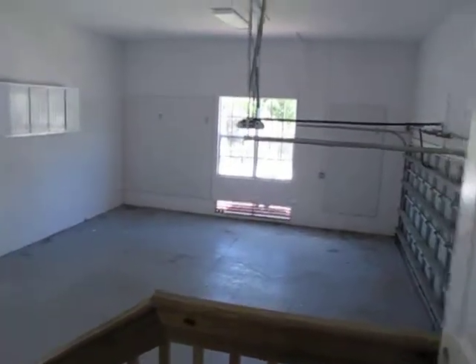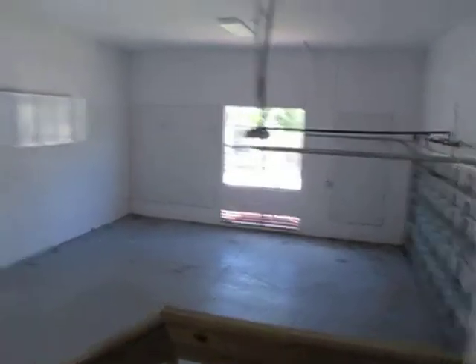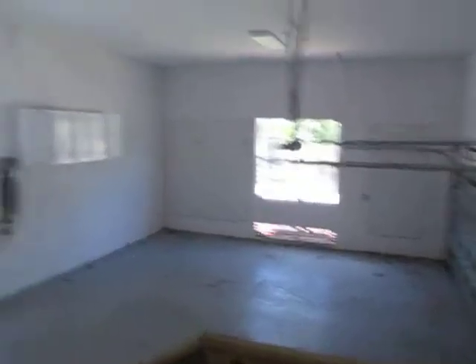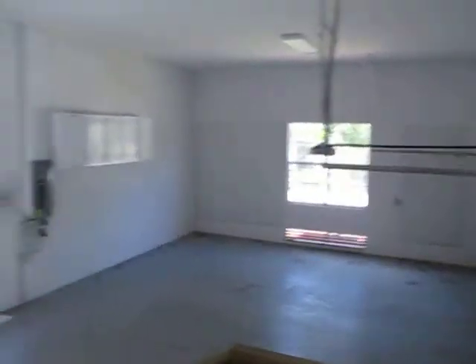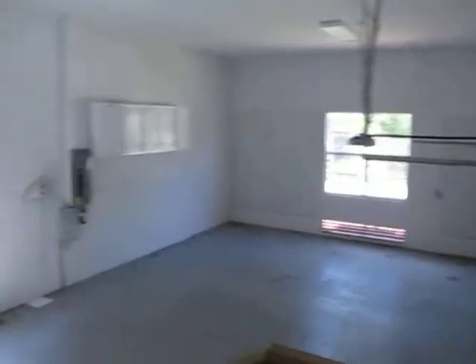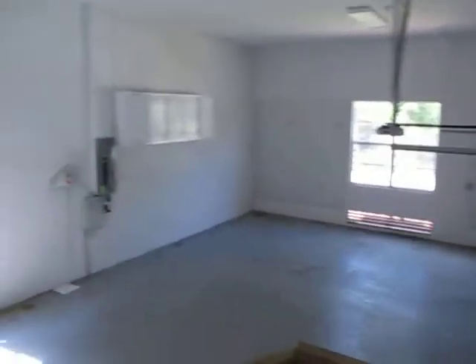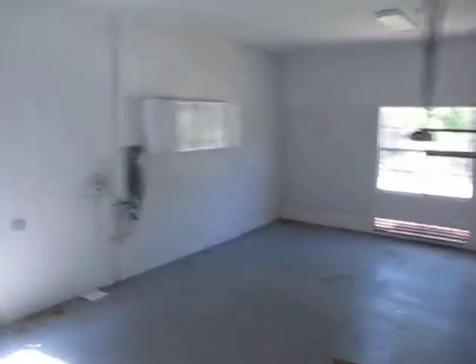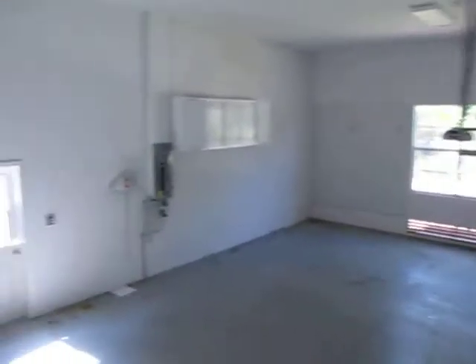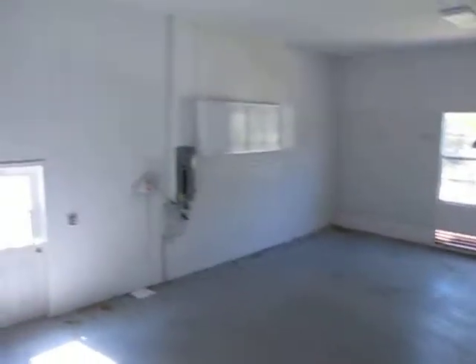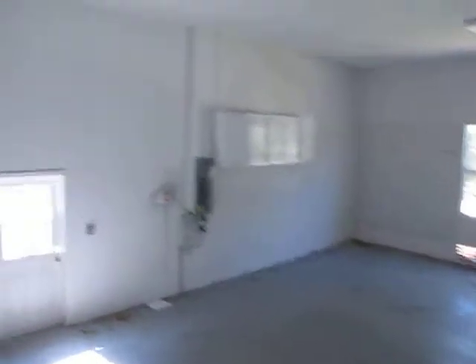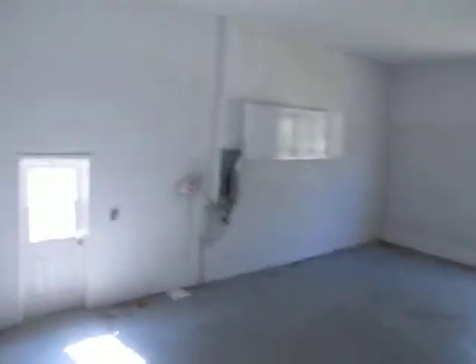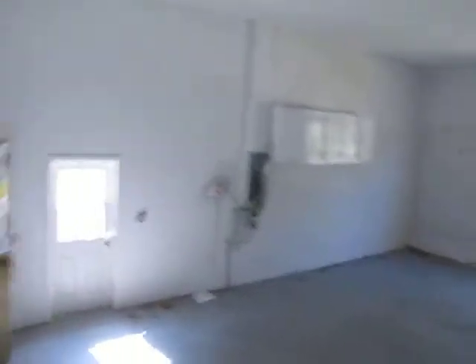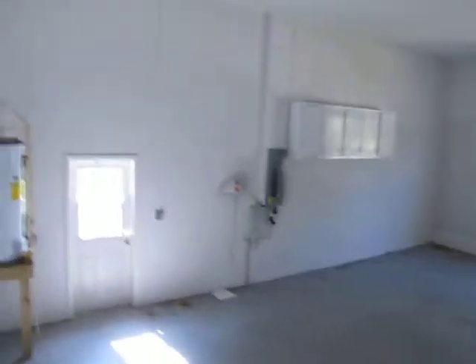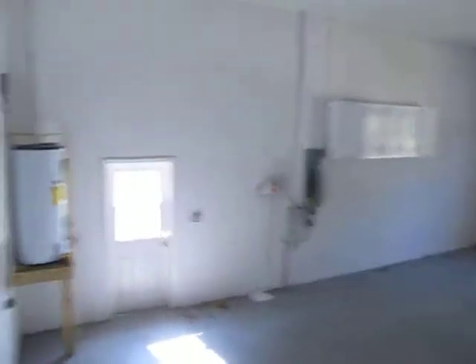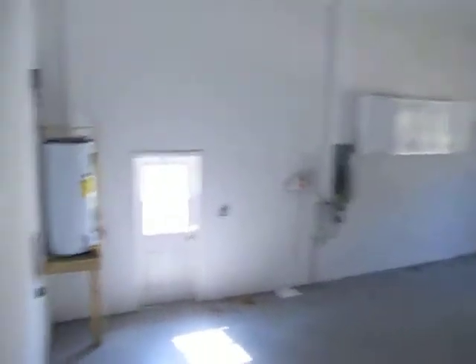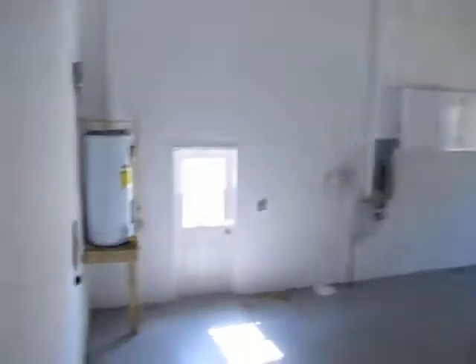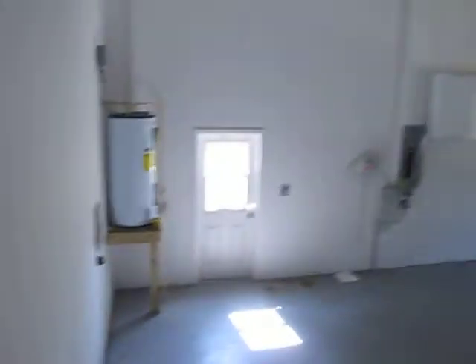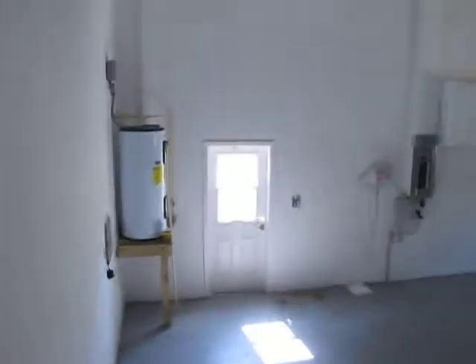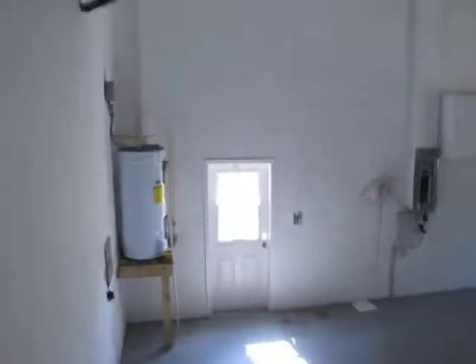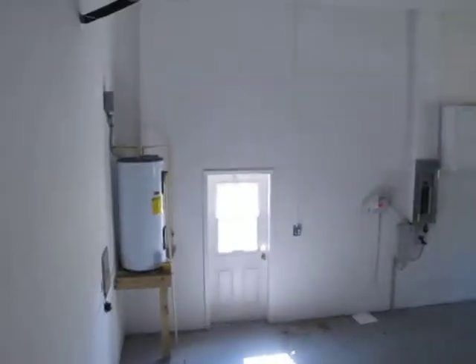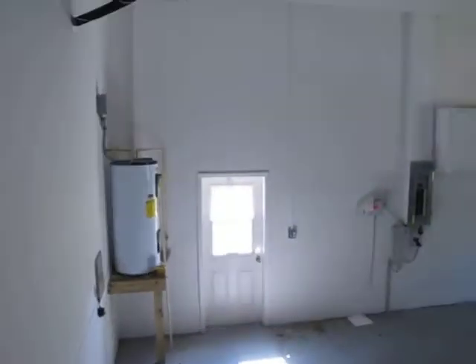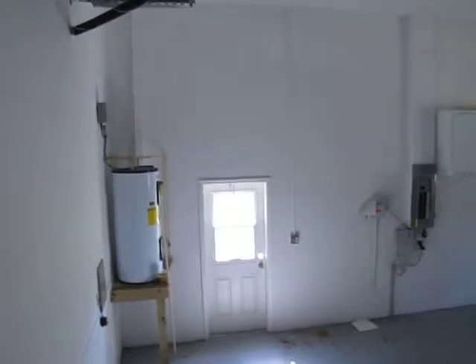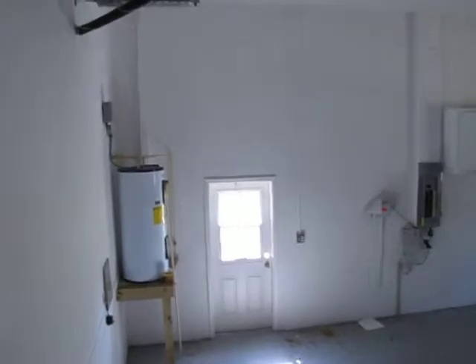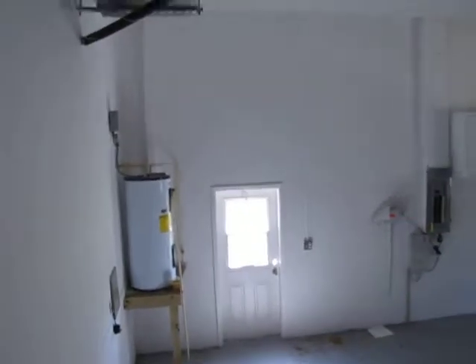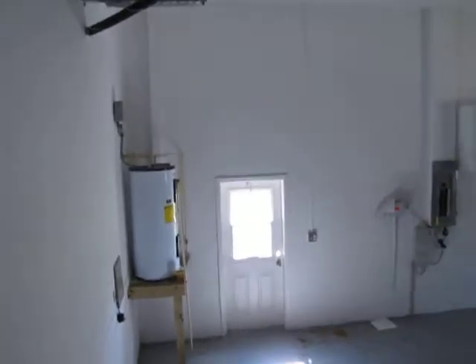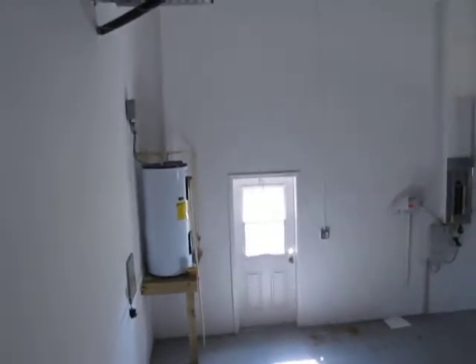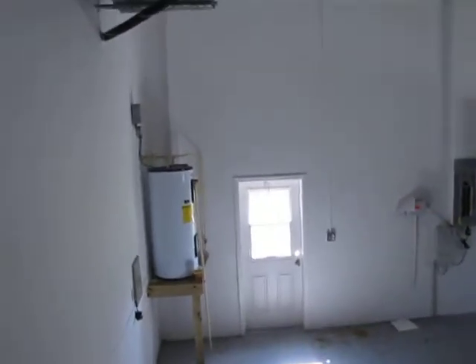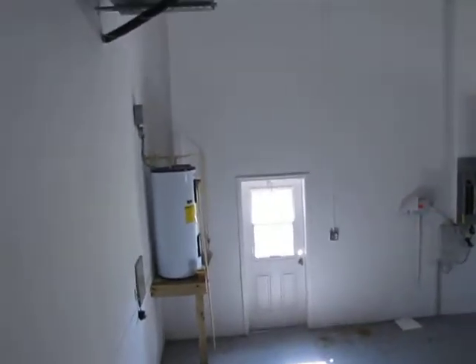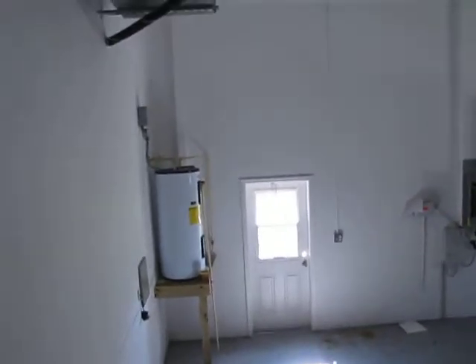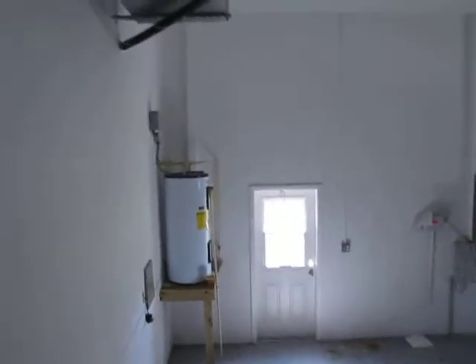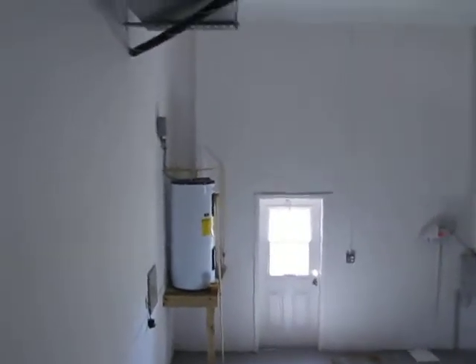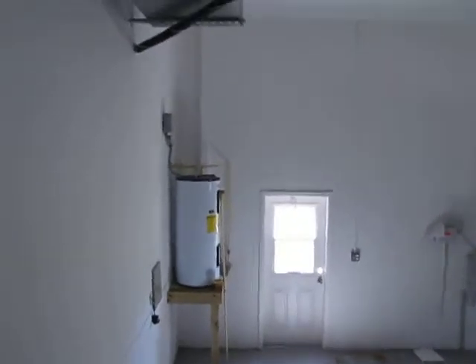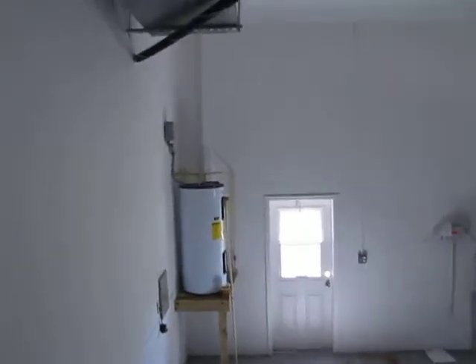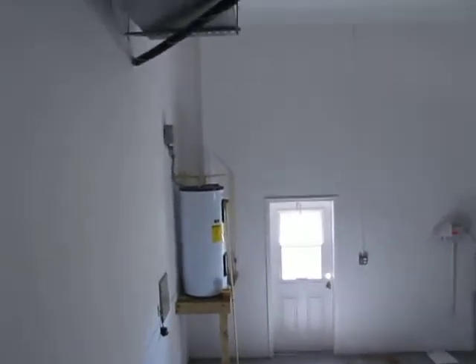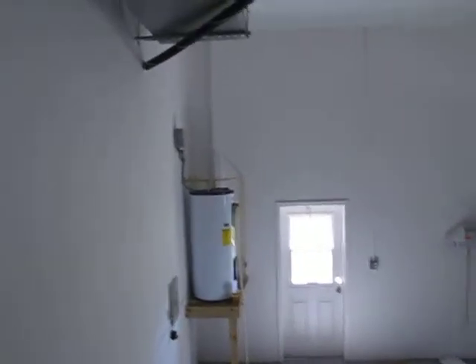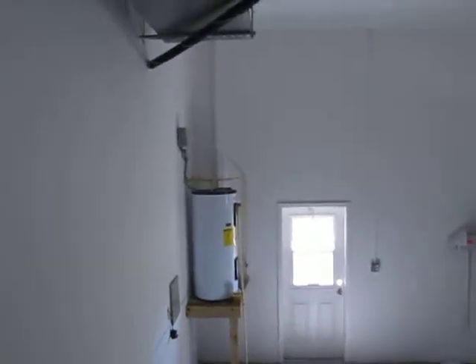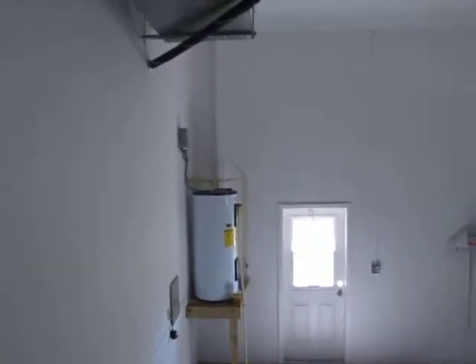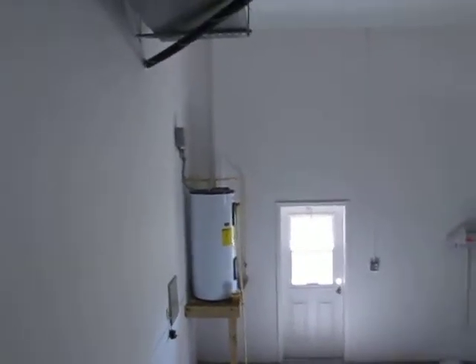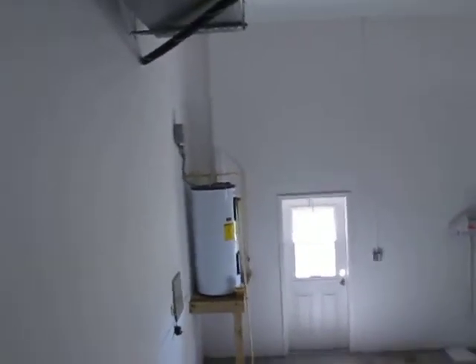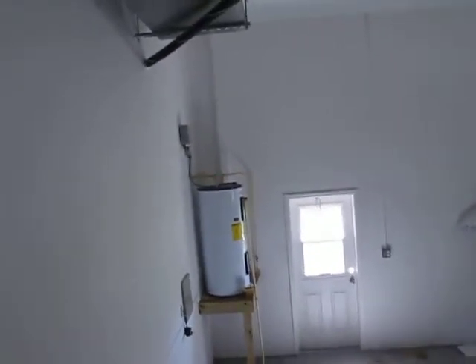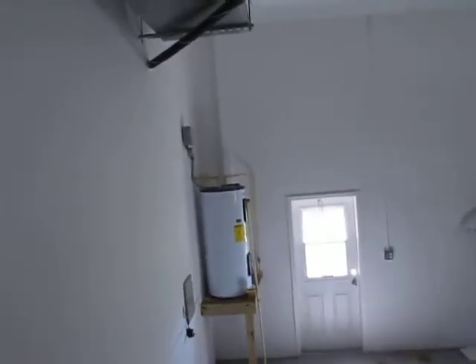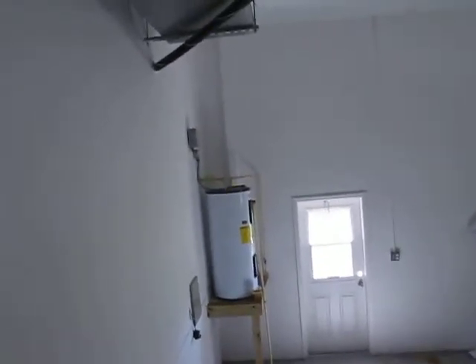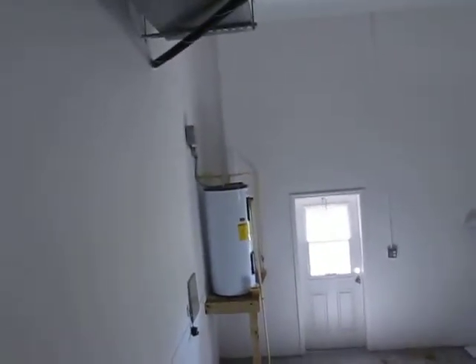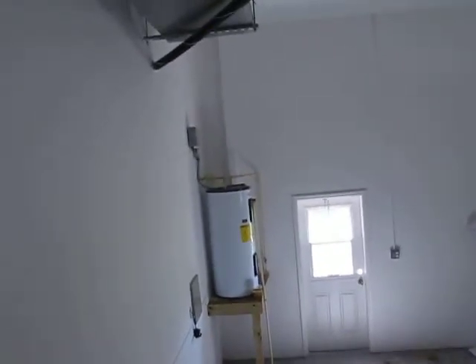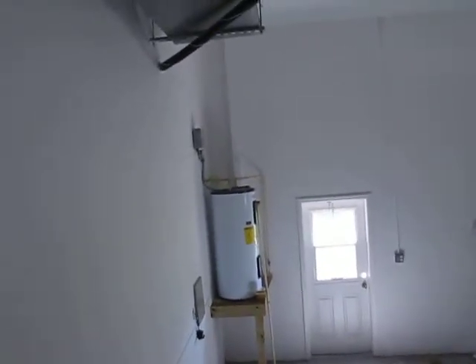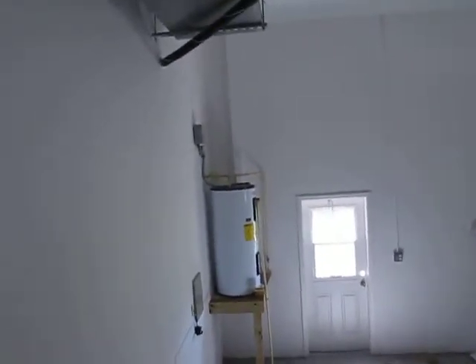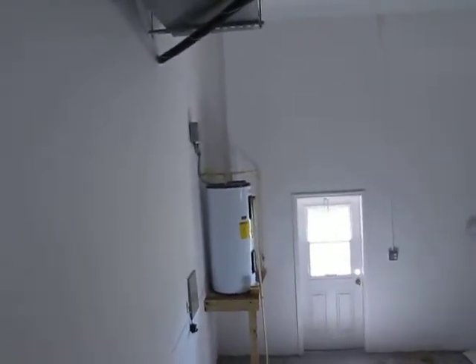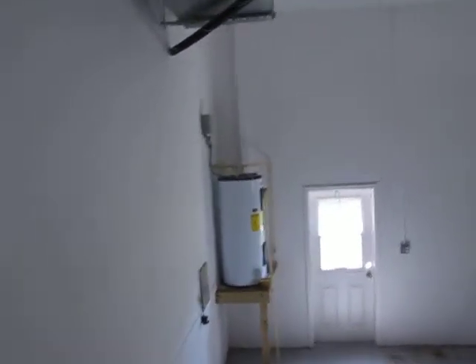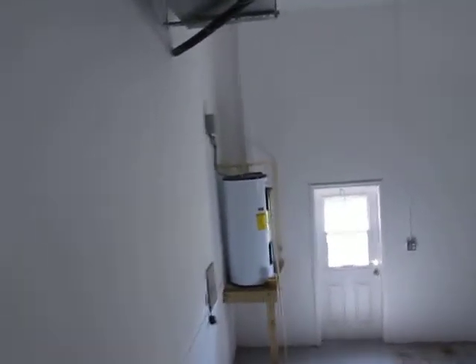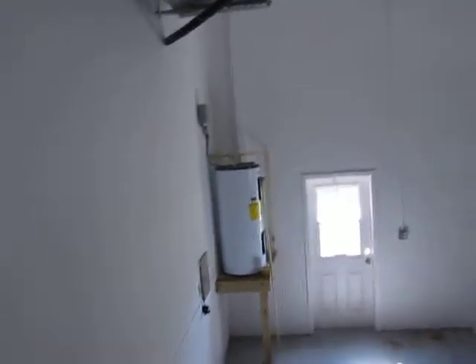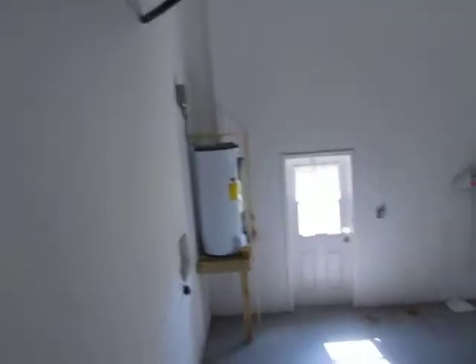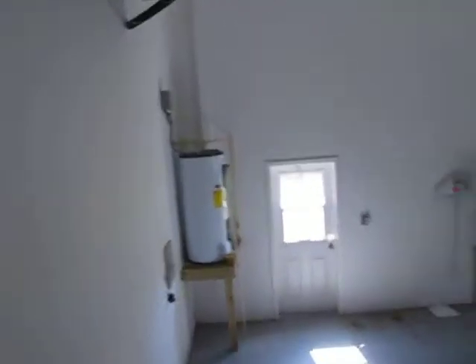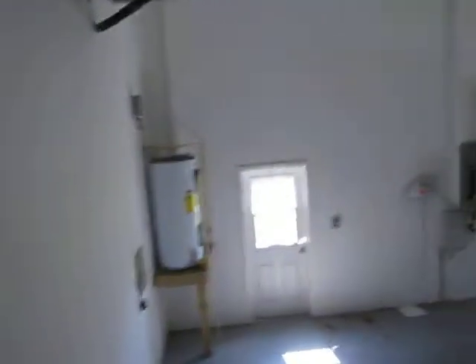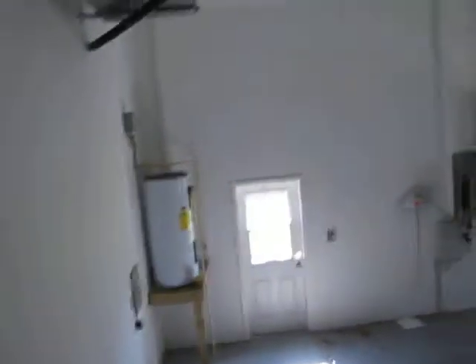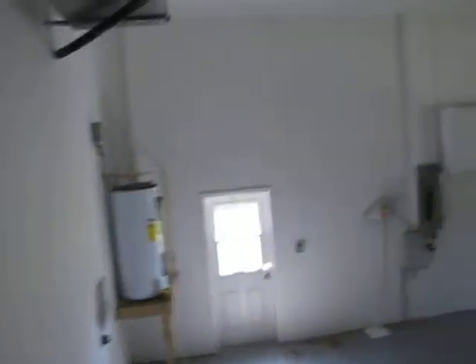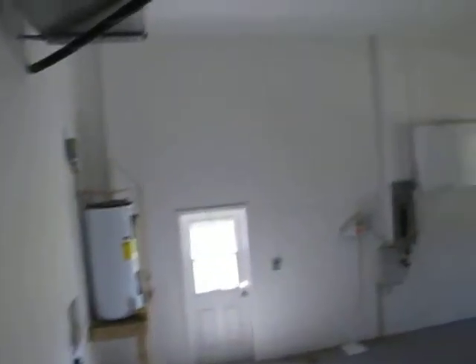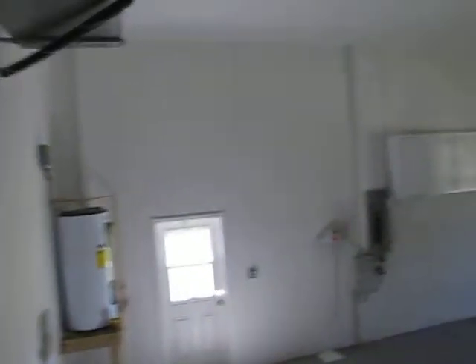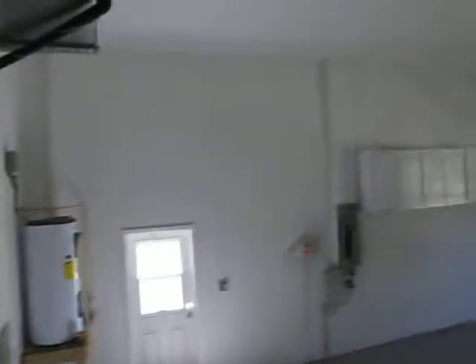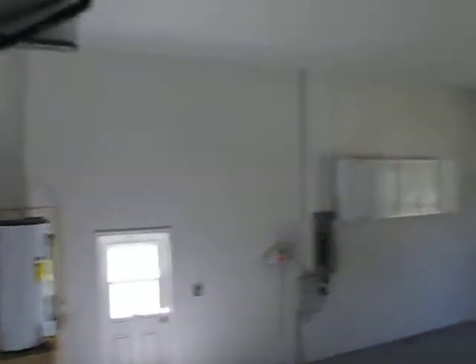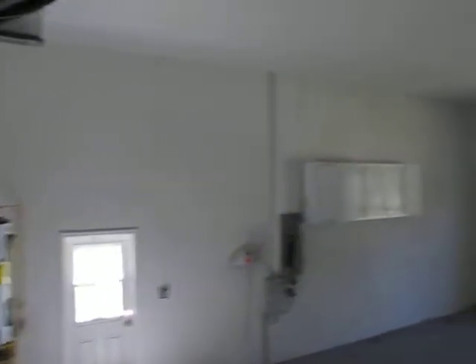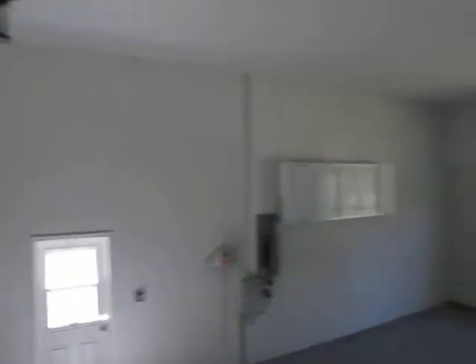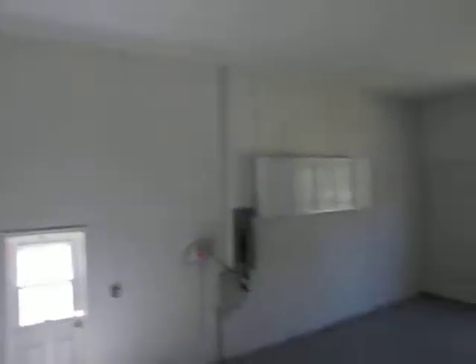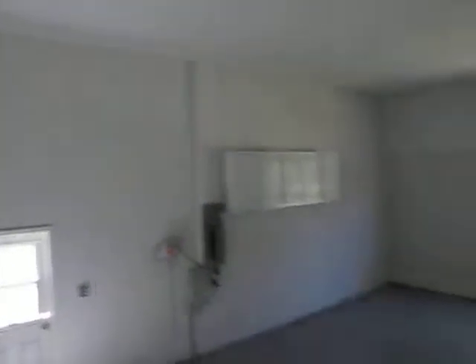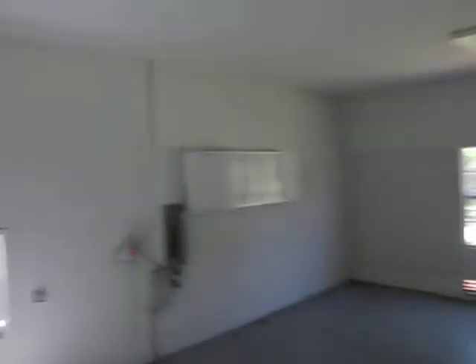Garage. Water heater is here. Air conditioning is still here.